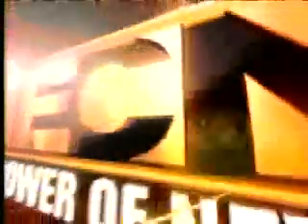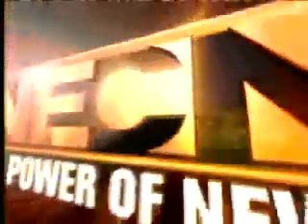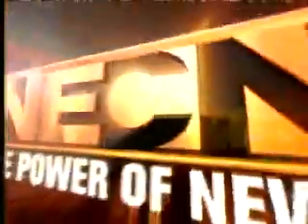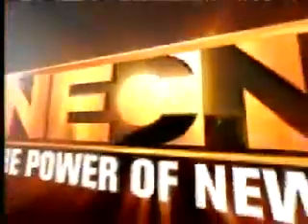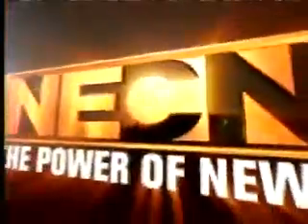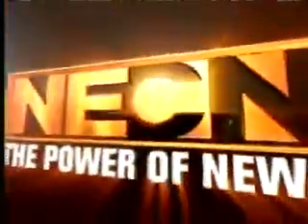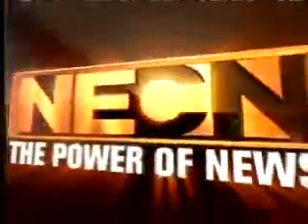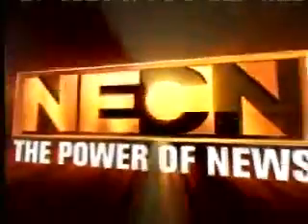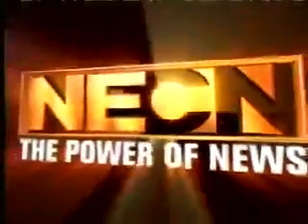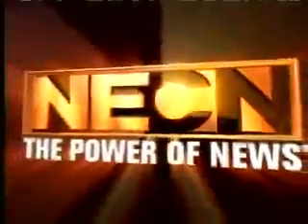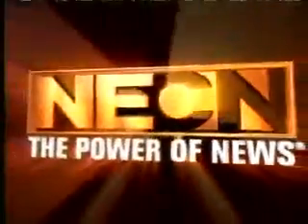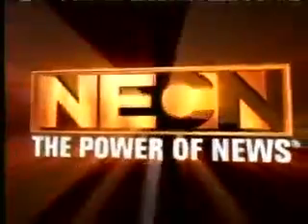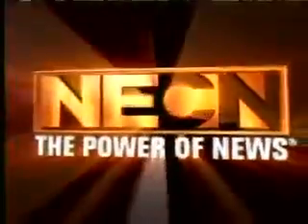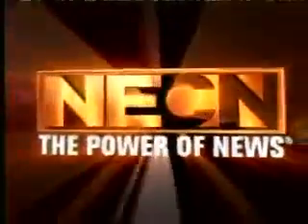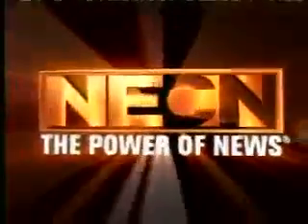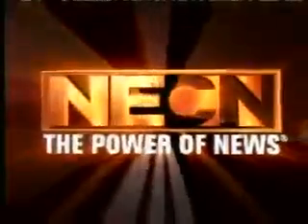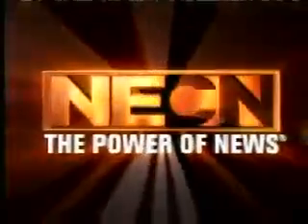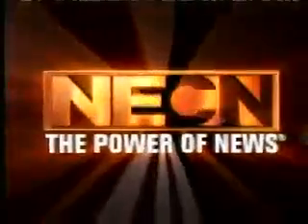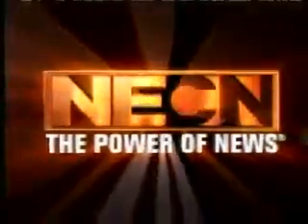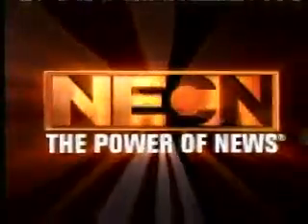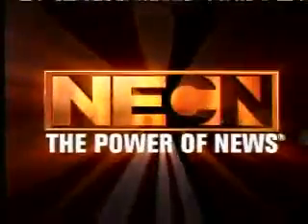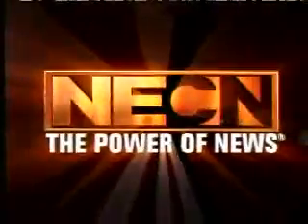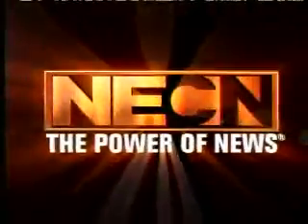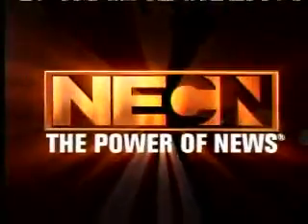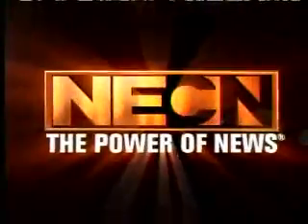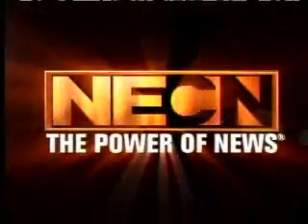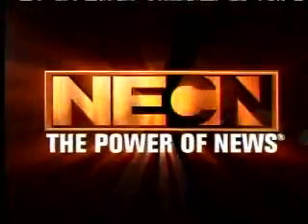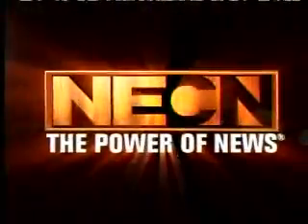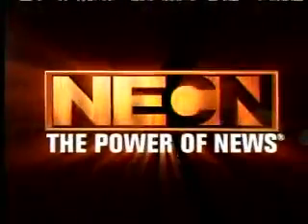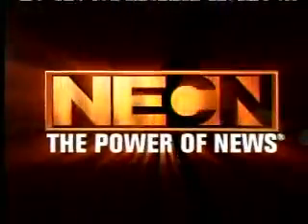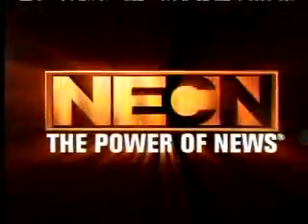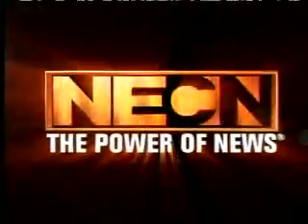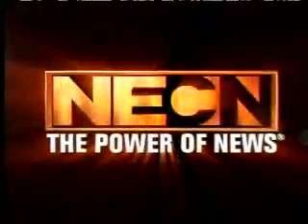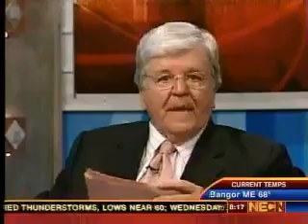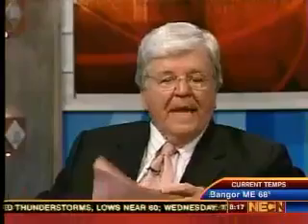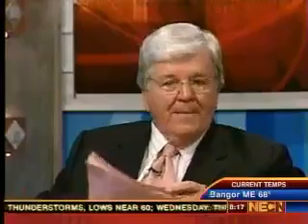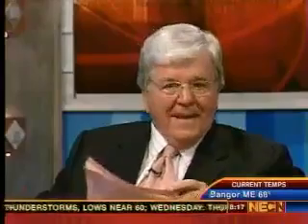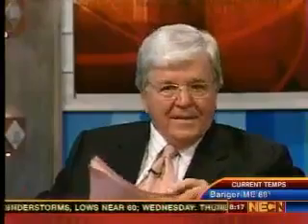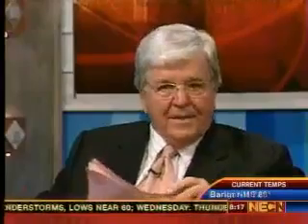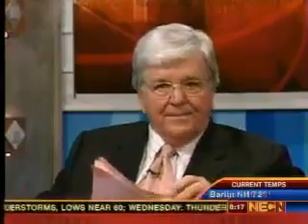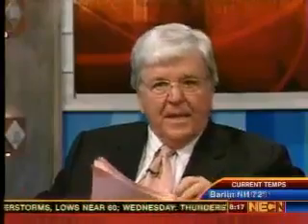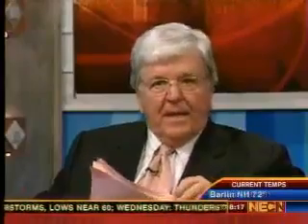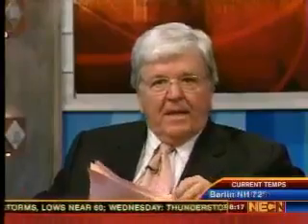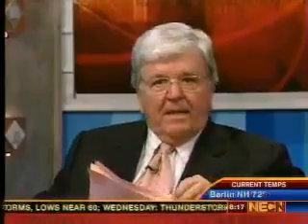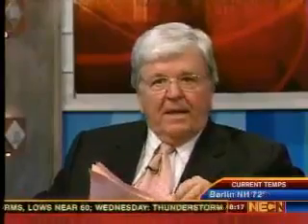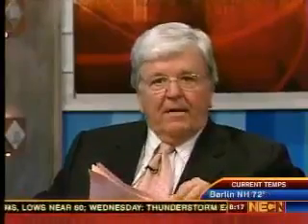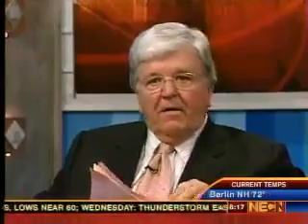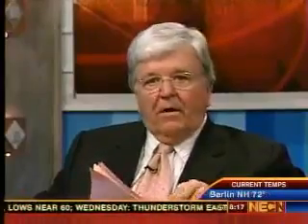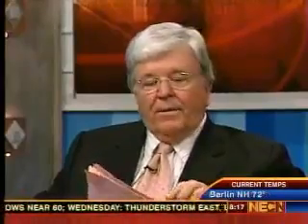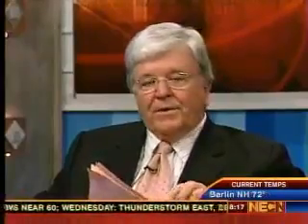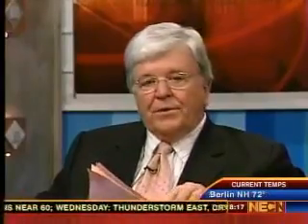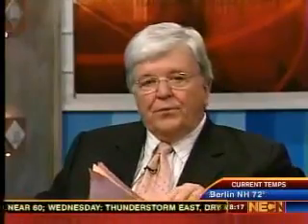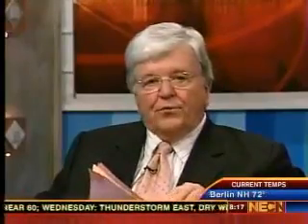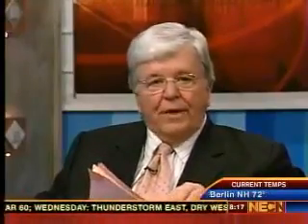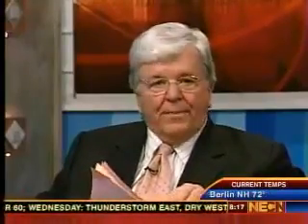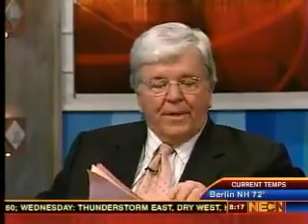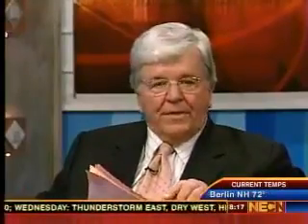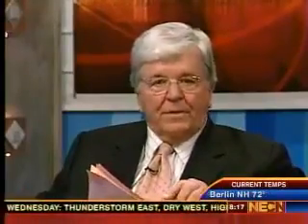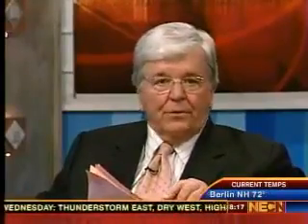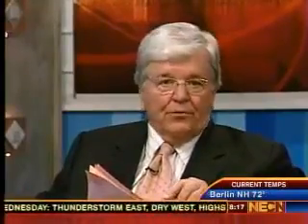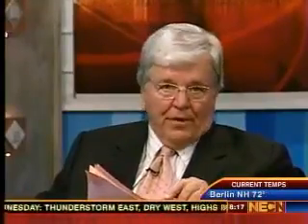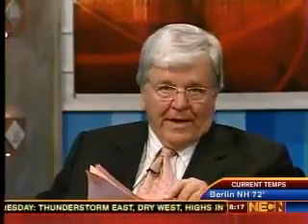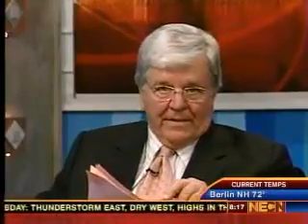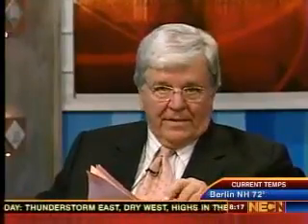NECN, the power of news. In medicine, there are always new treatments, new trends.